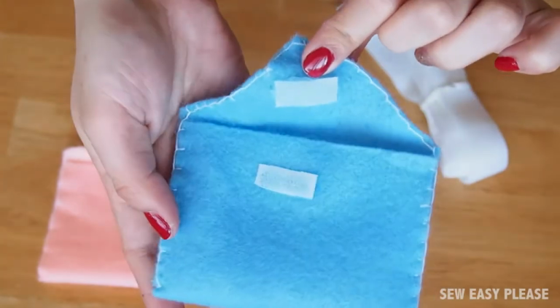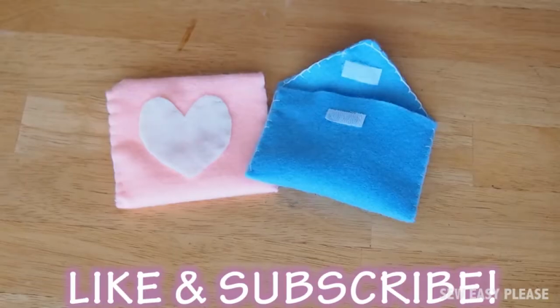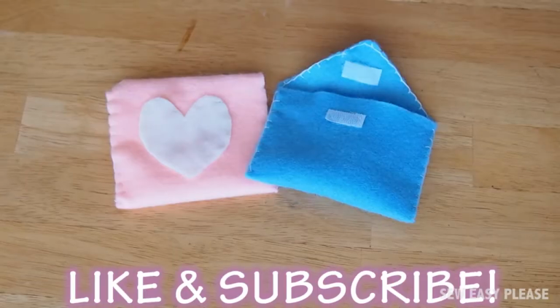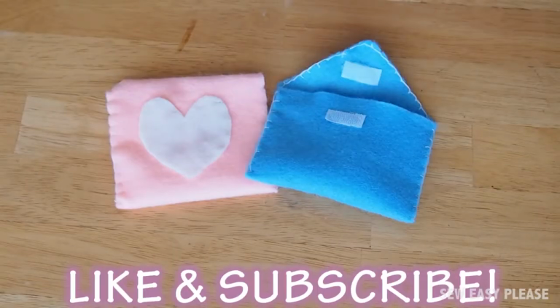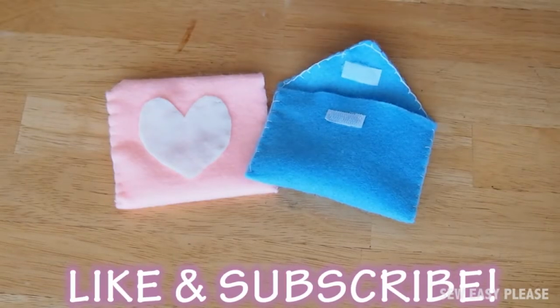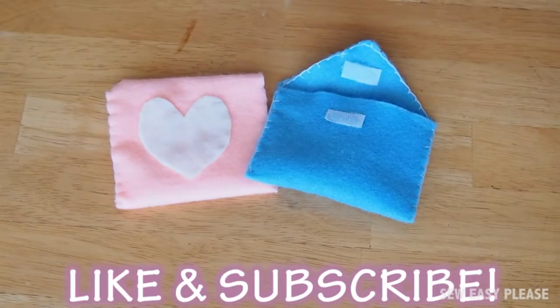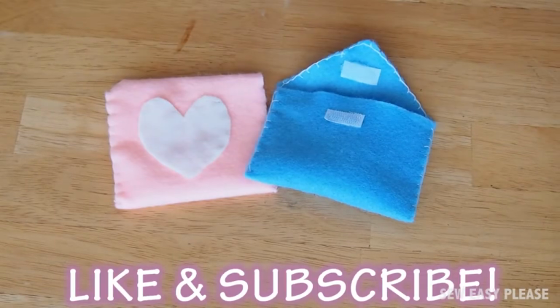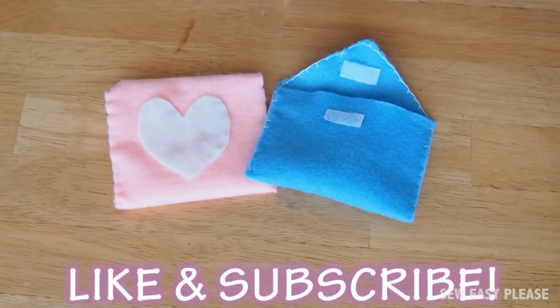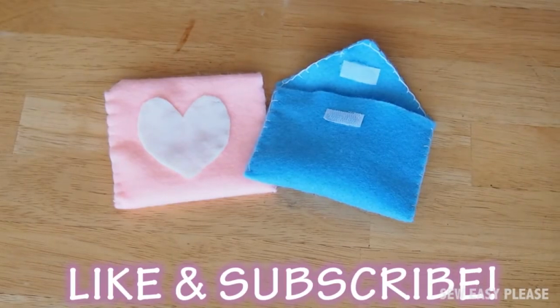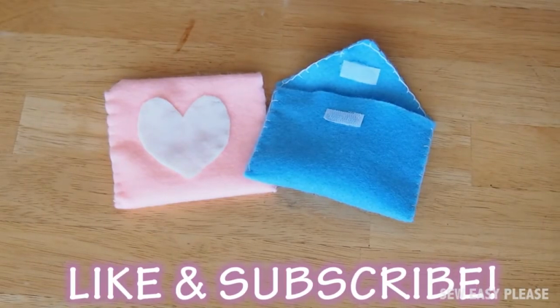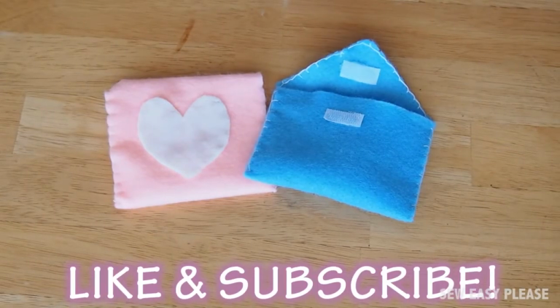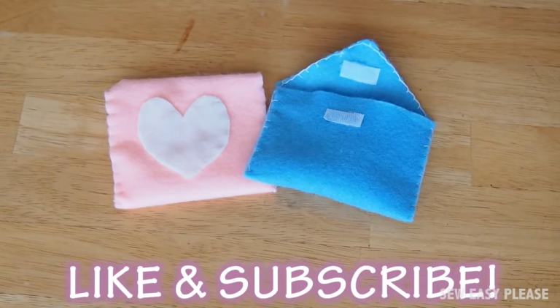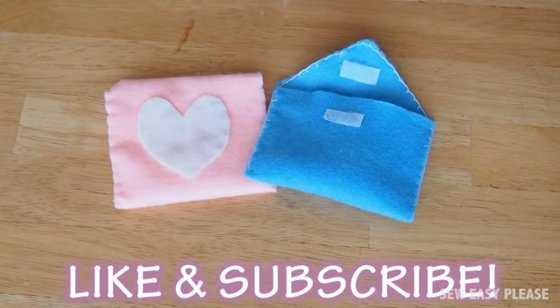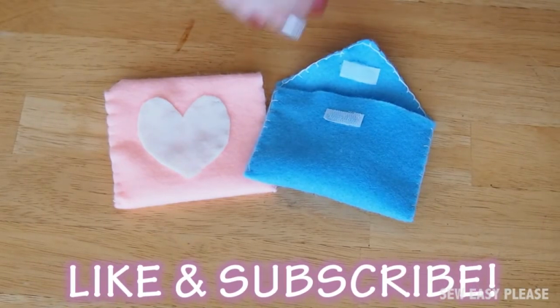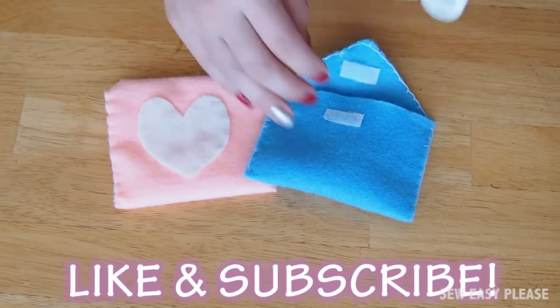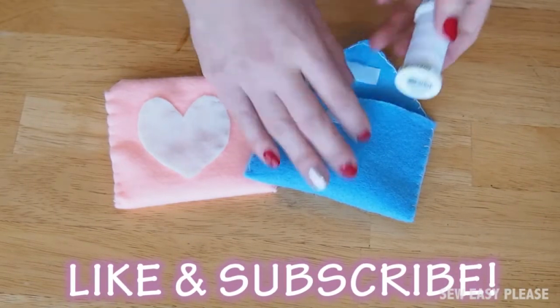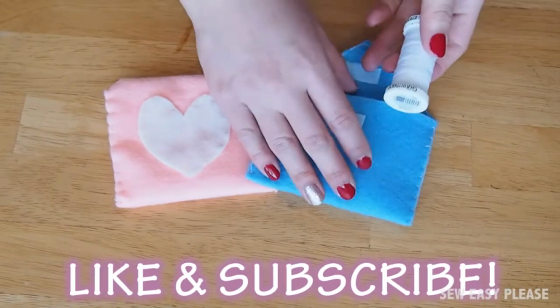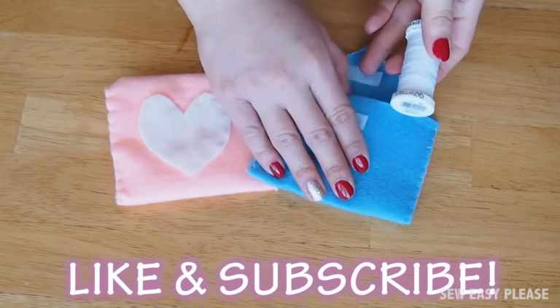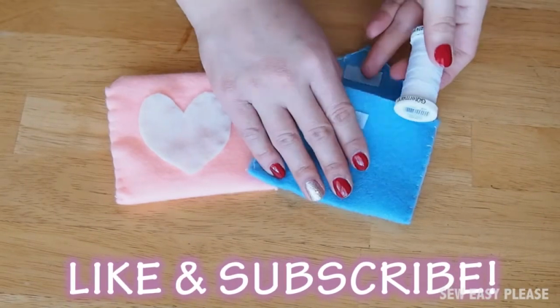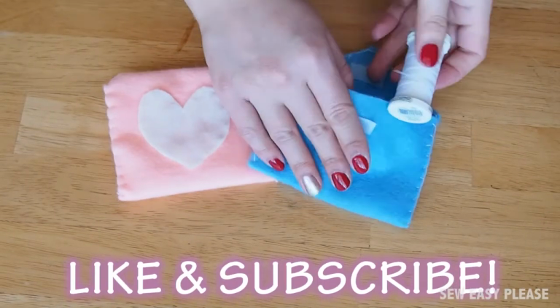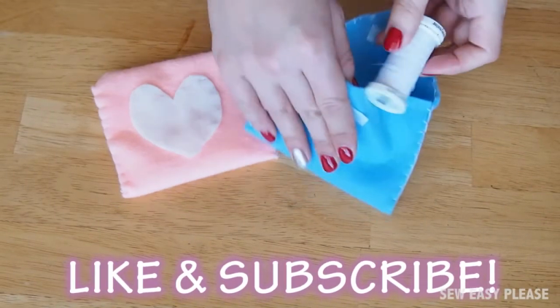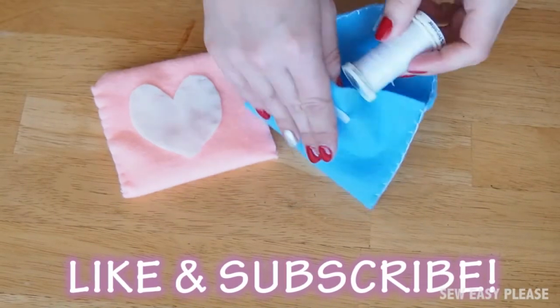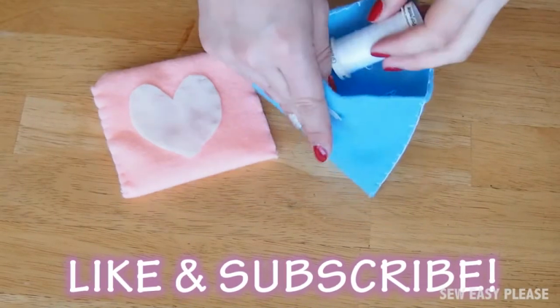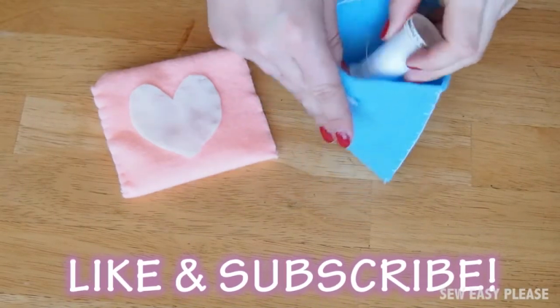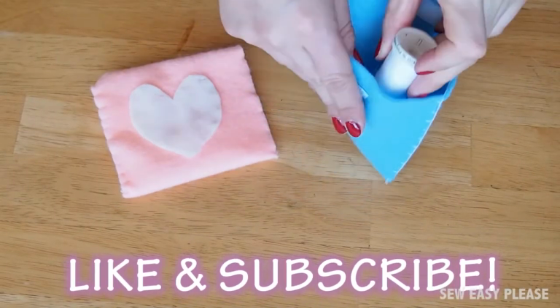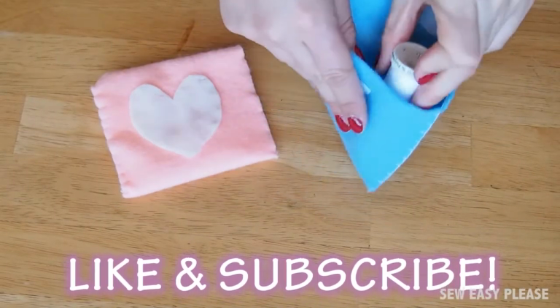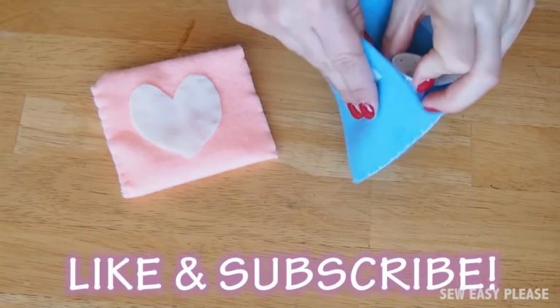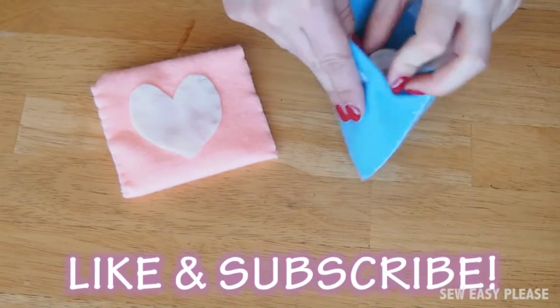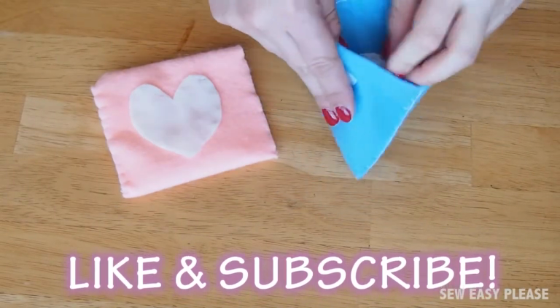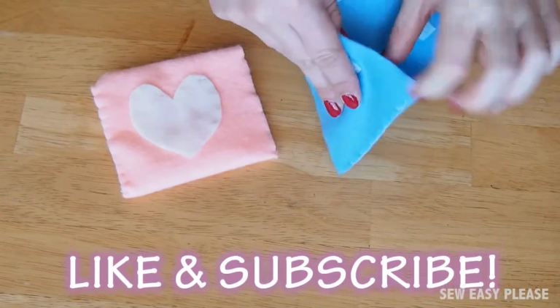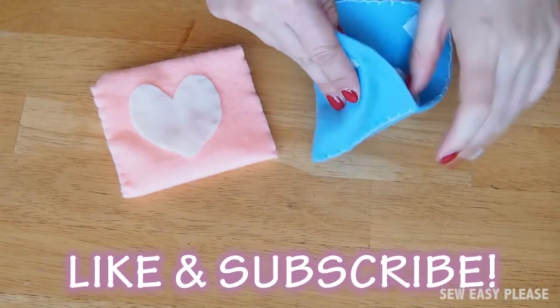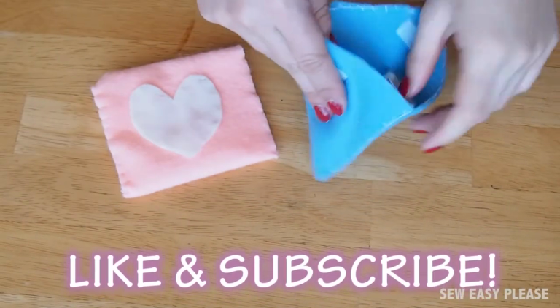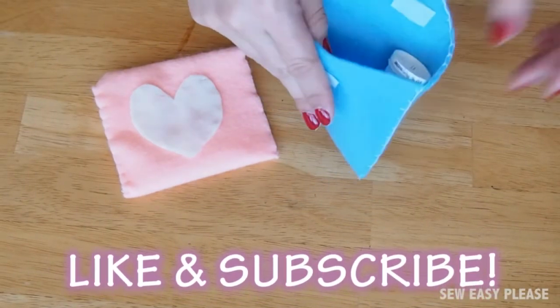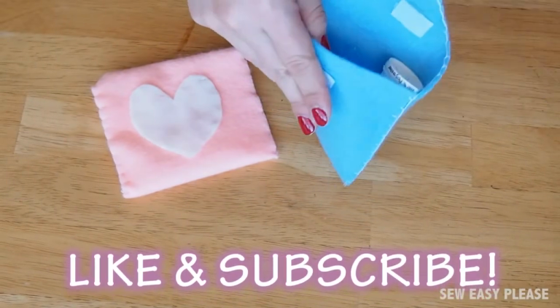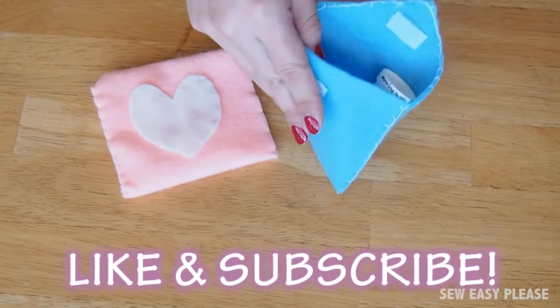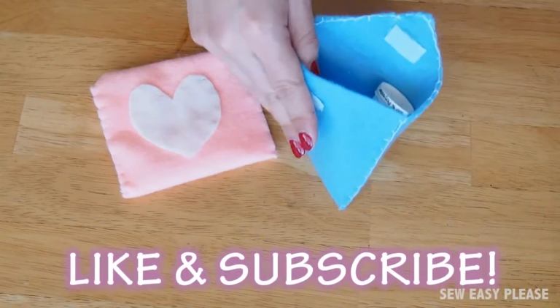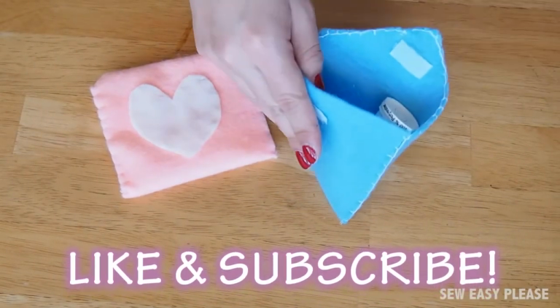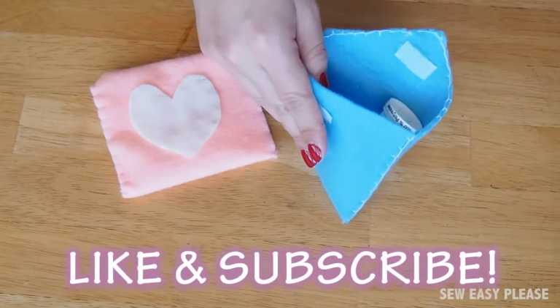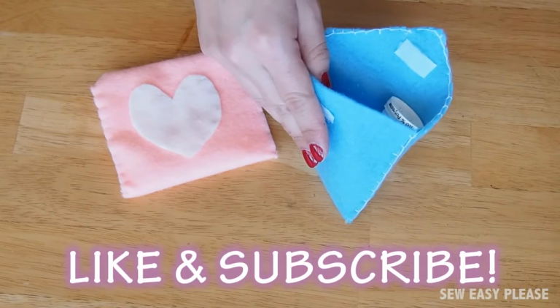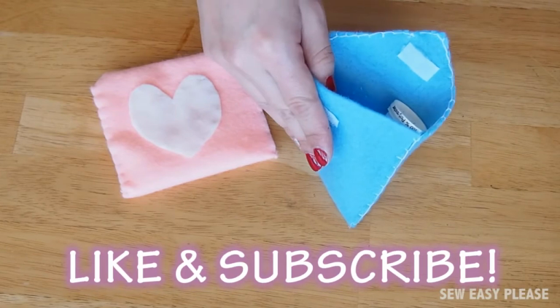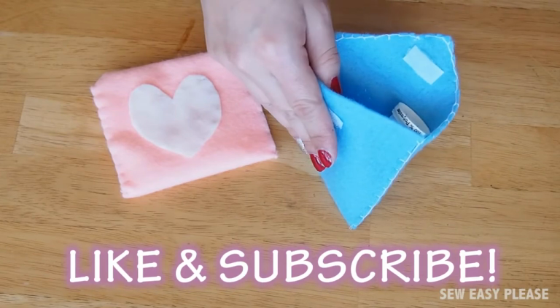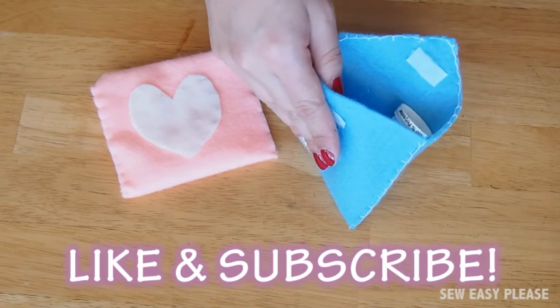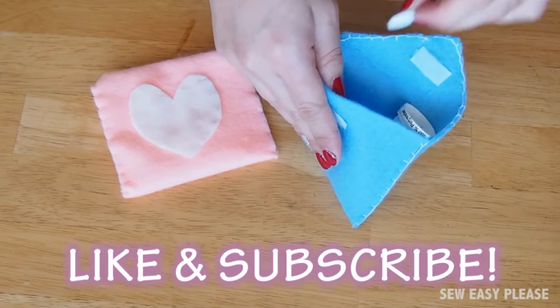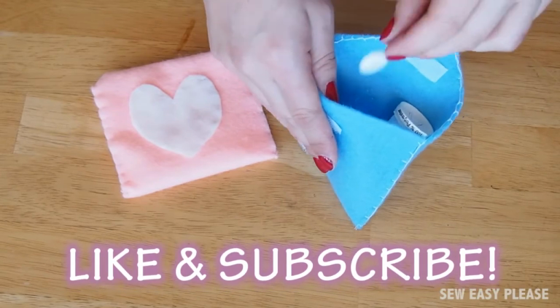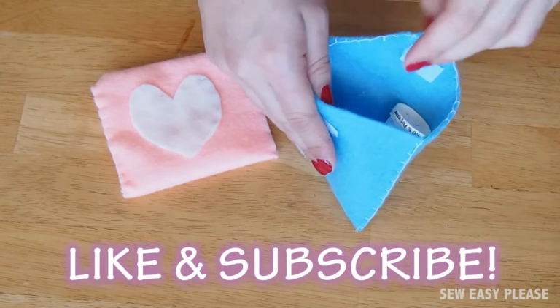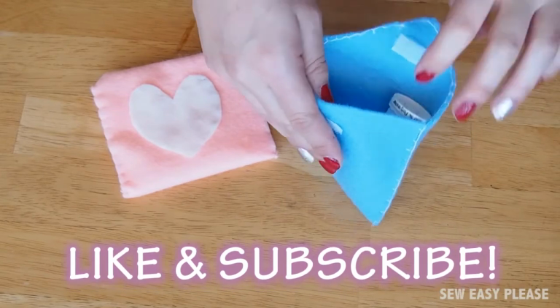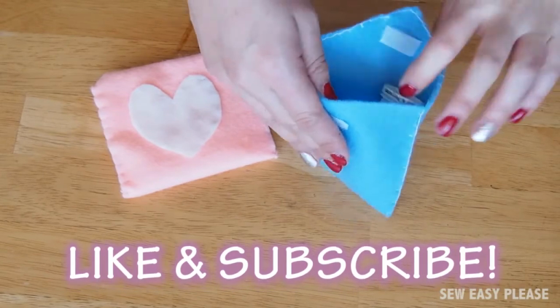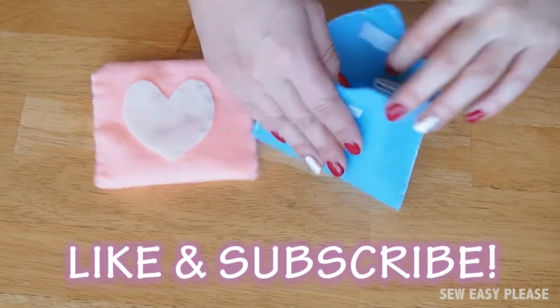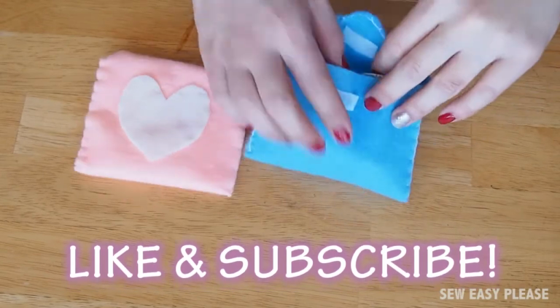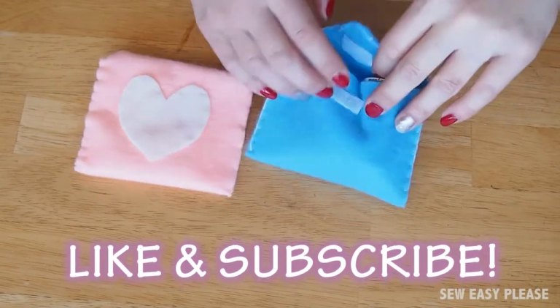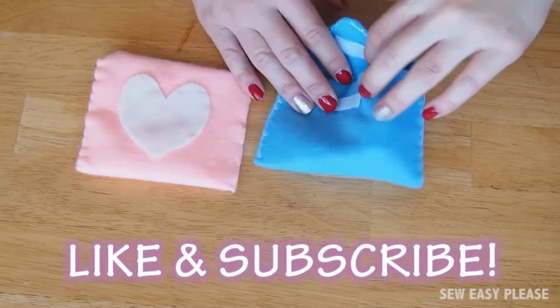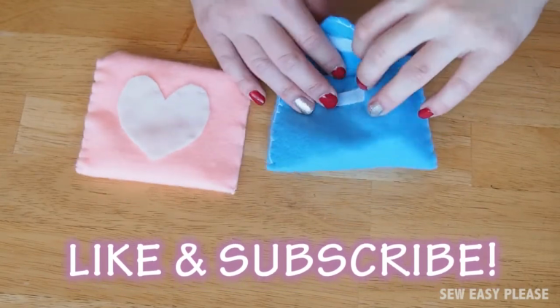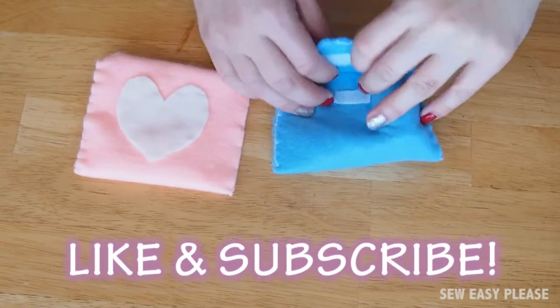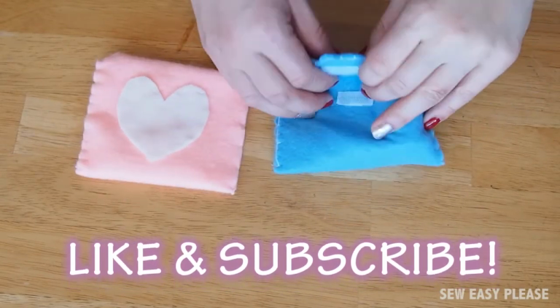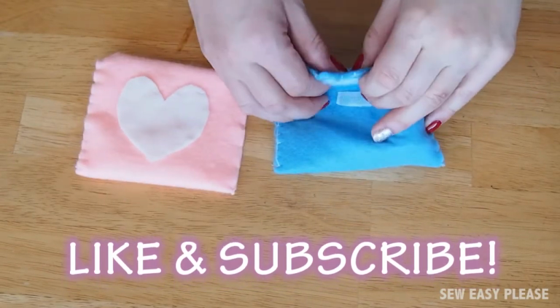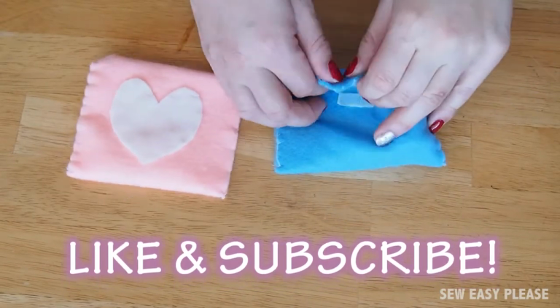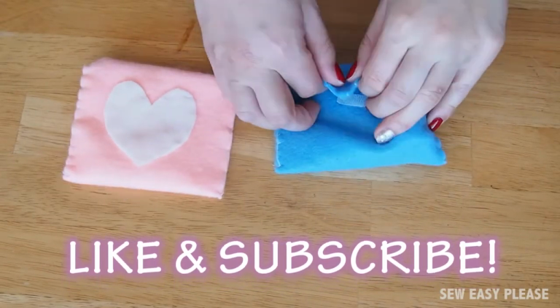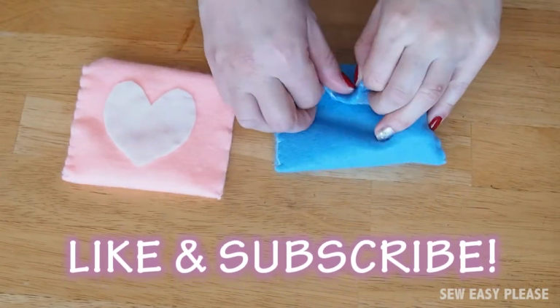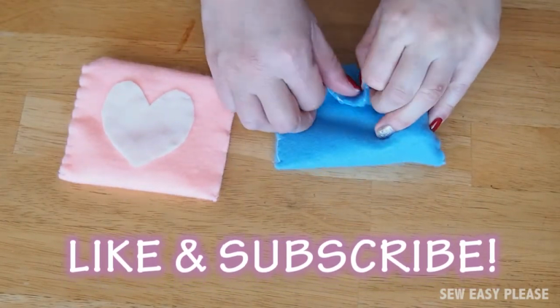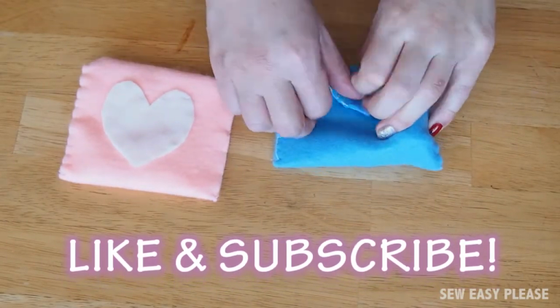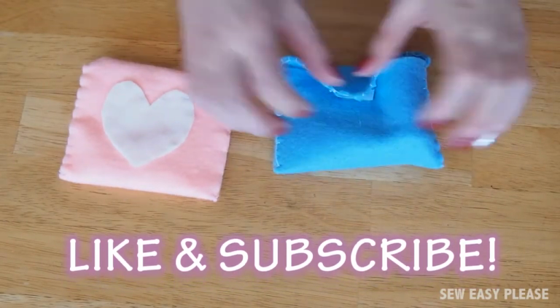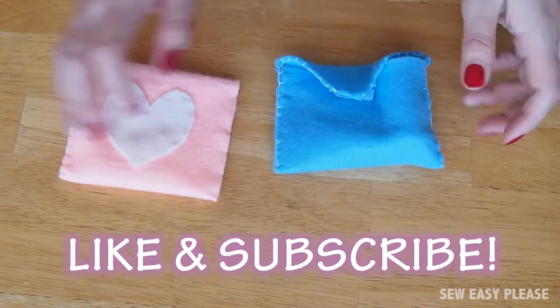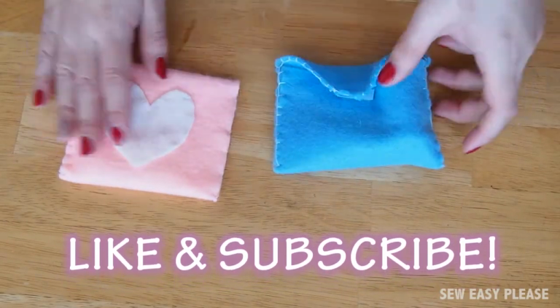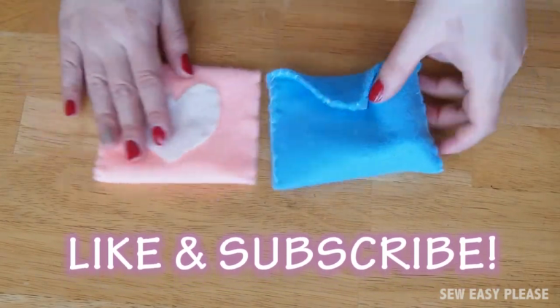If you enjoyed this tutorial, be sure to give this video a thumbs up and to subscribe for future videos. See you next time!